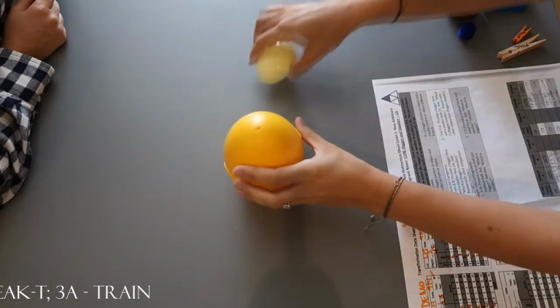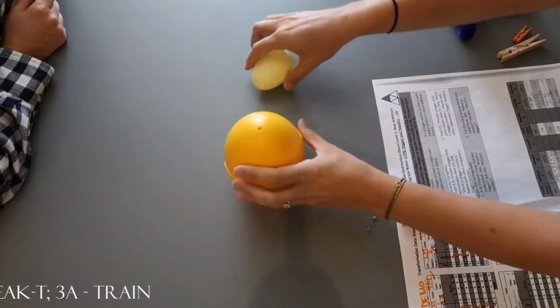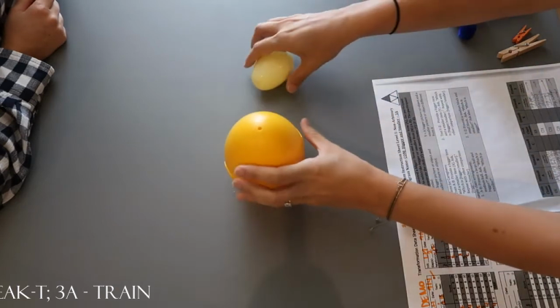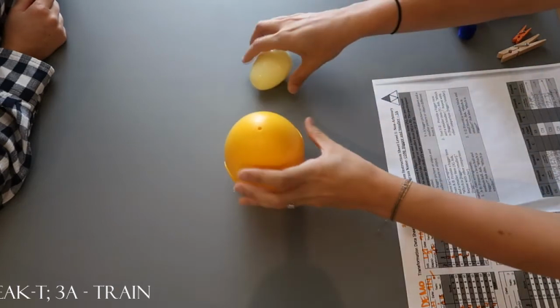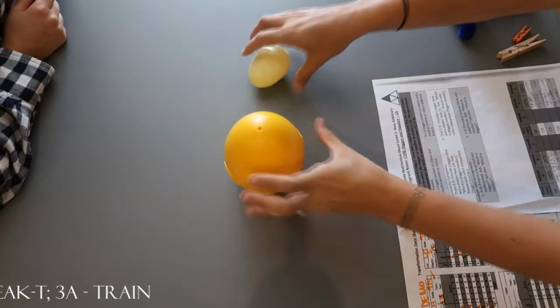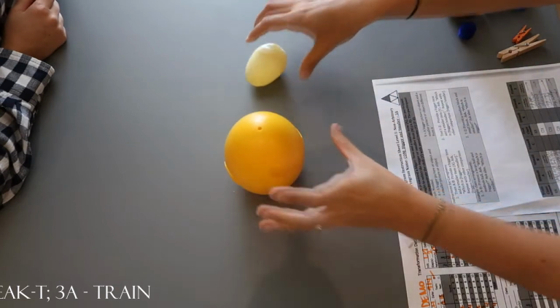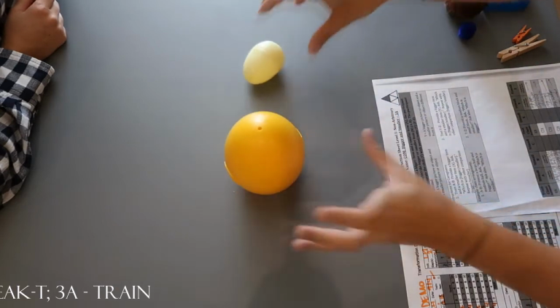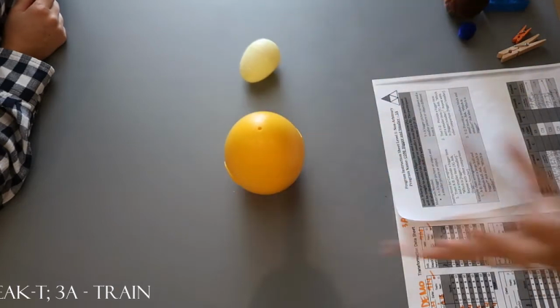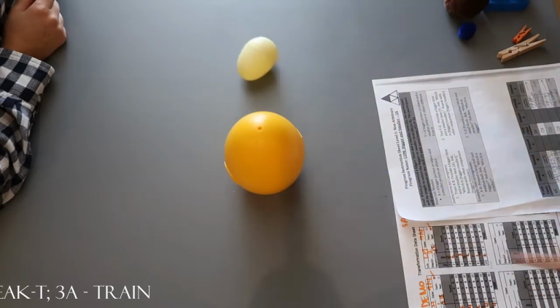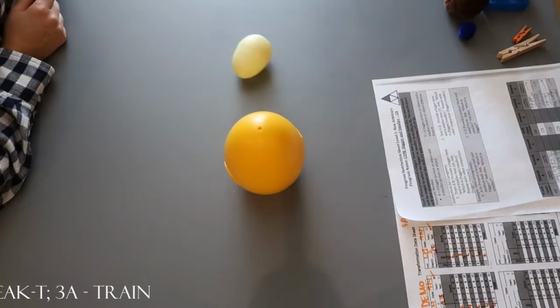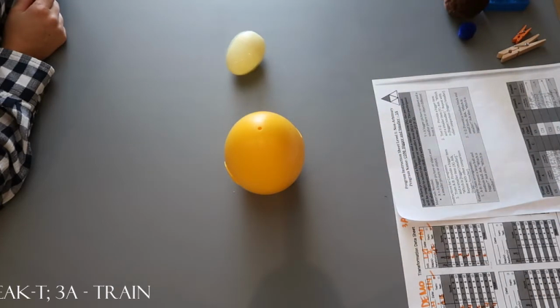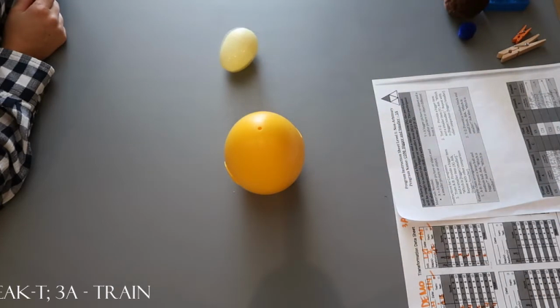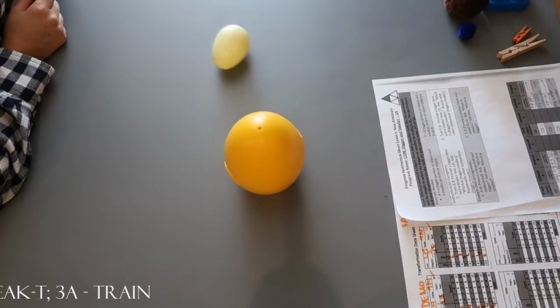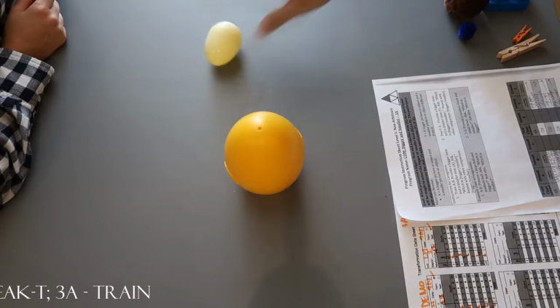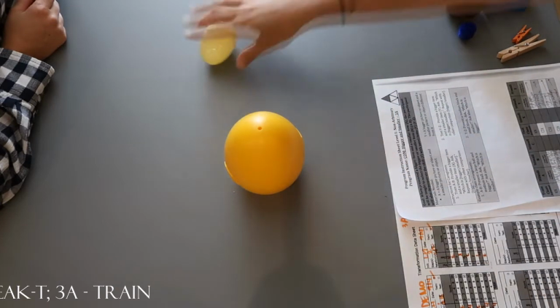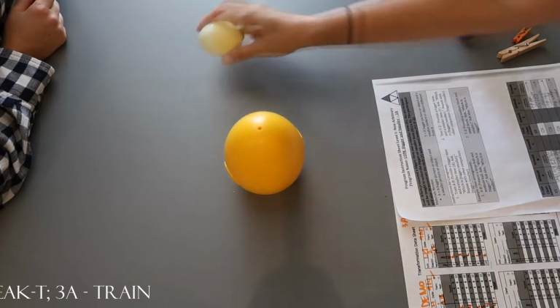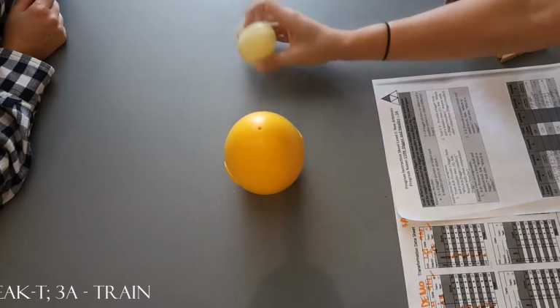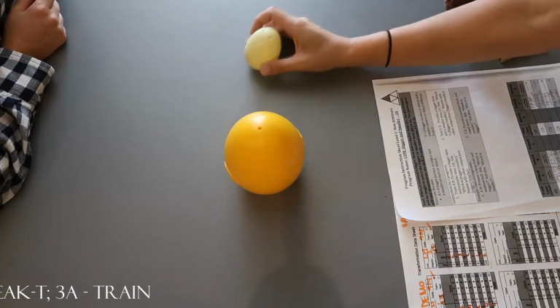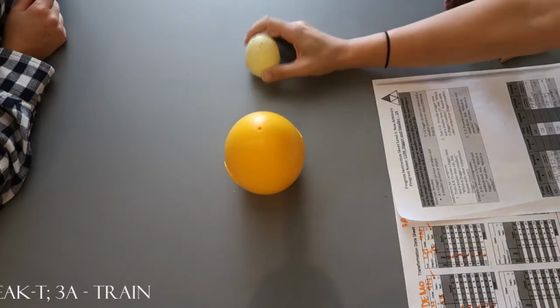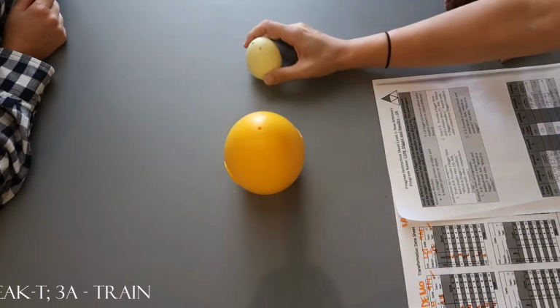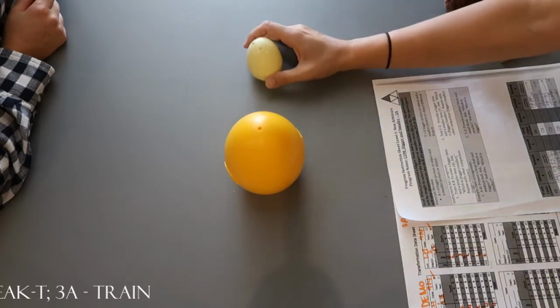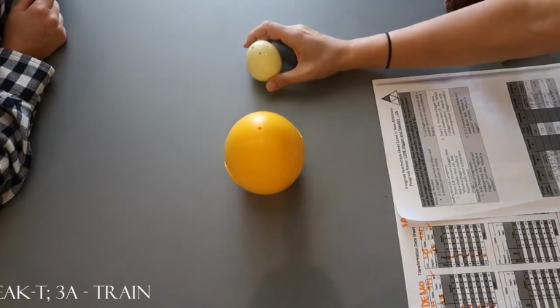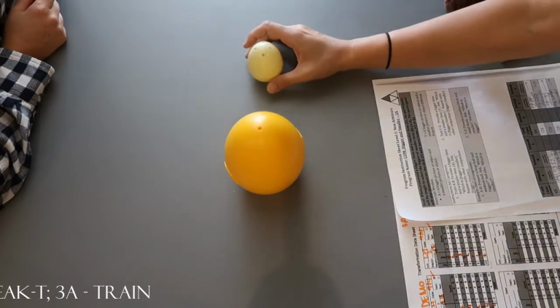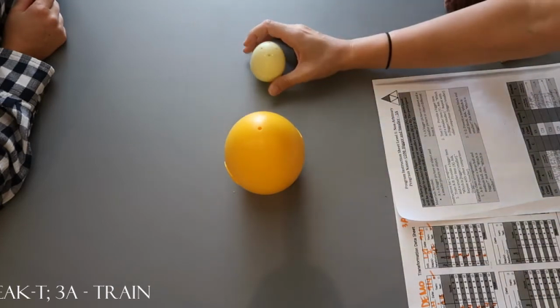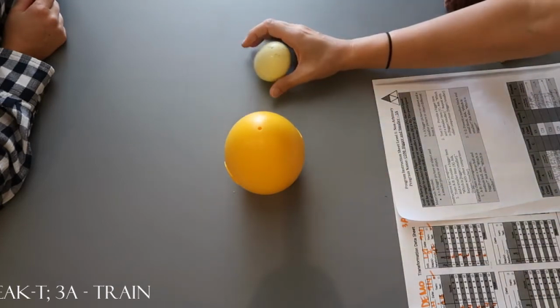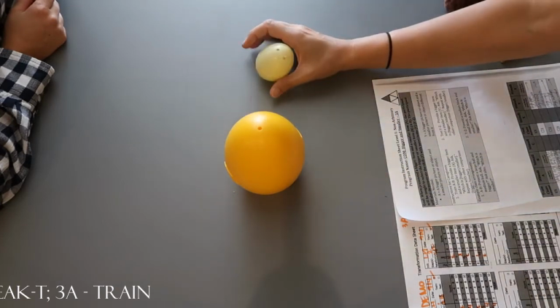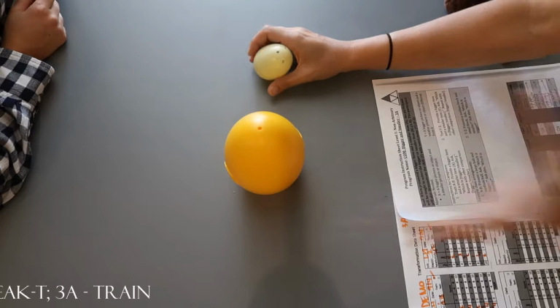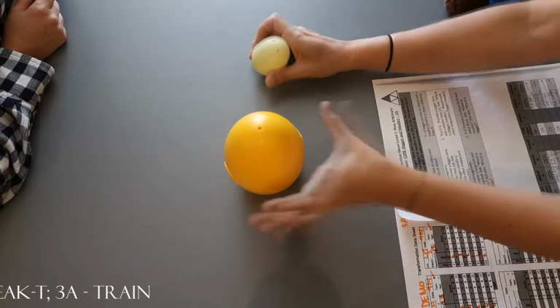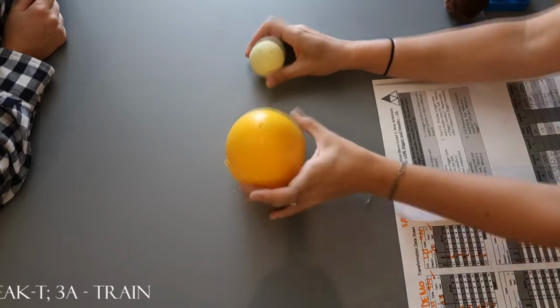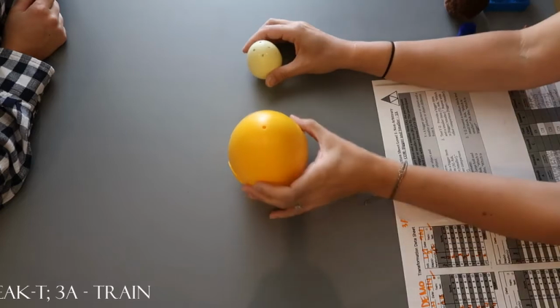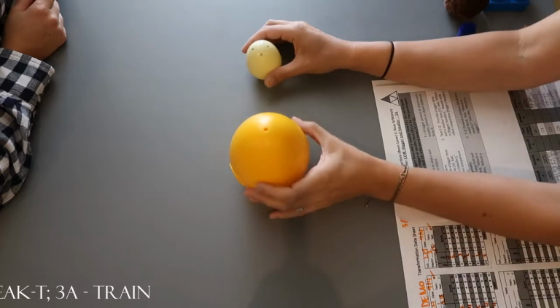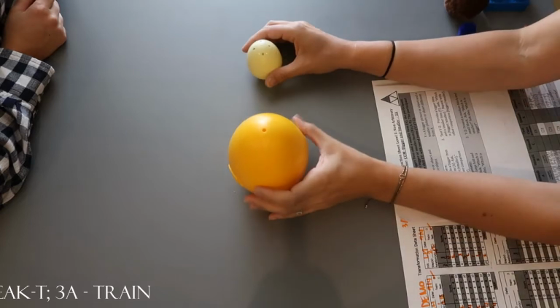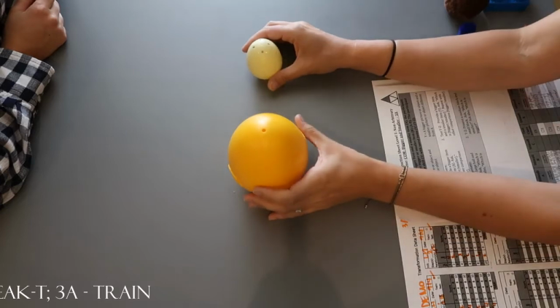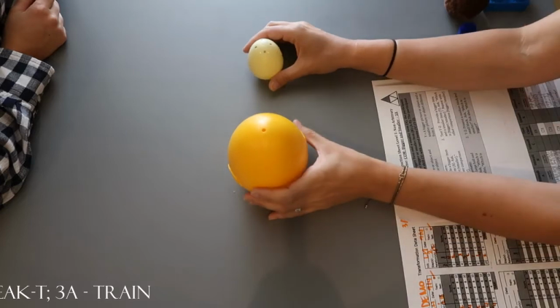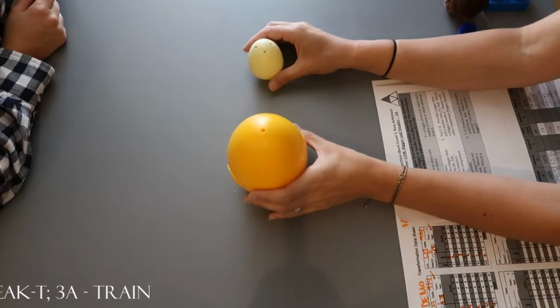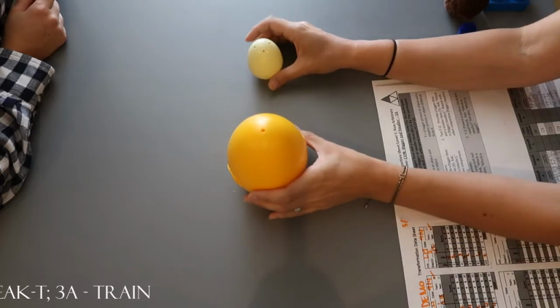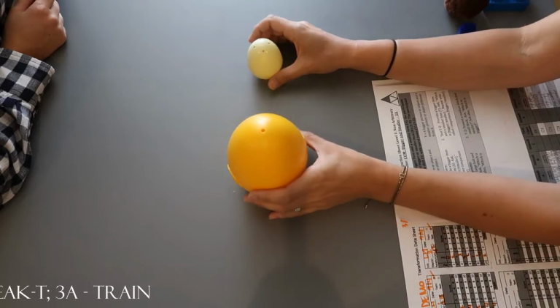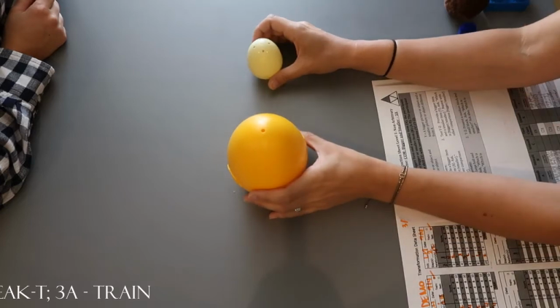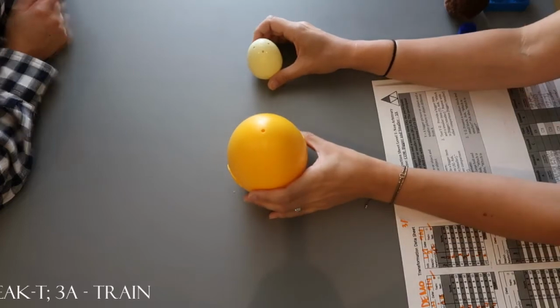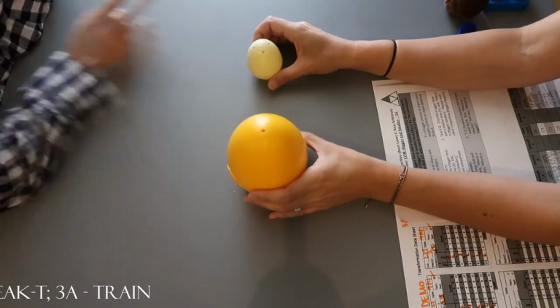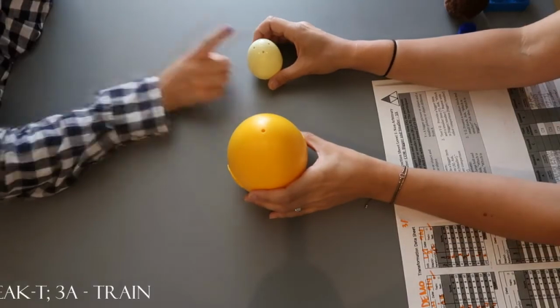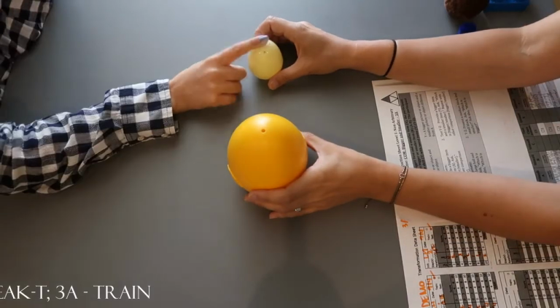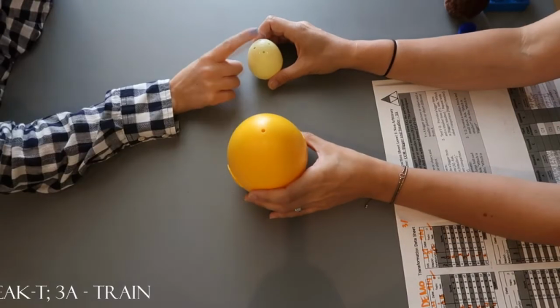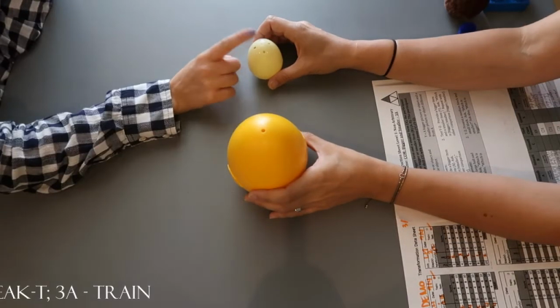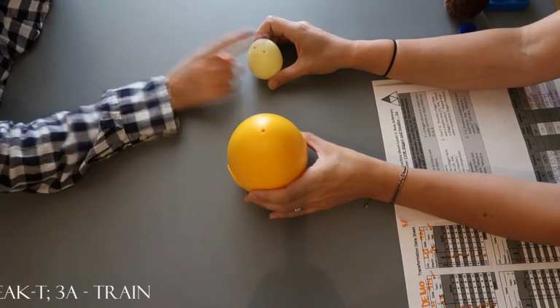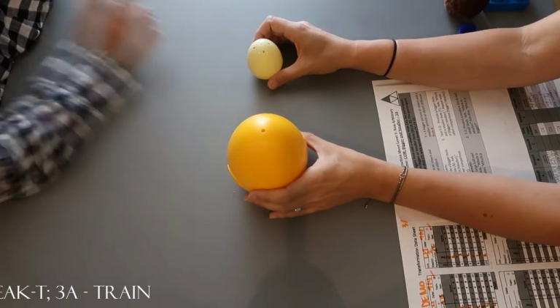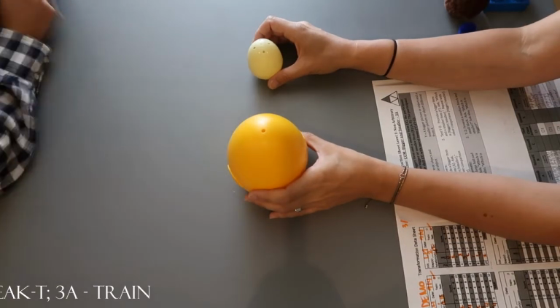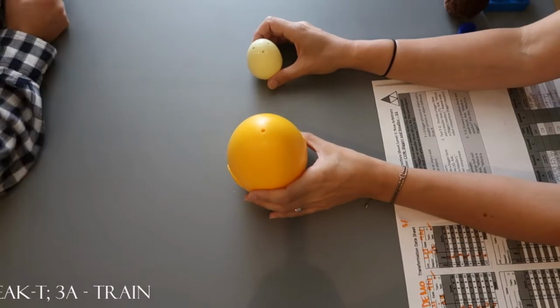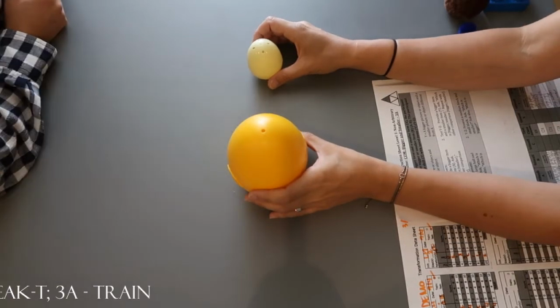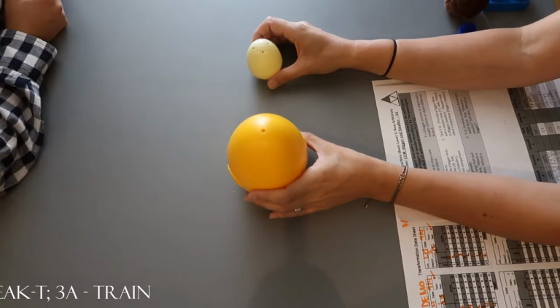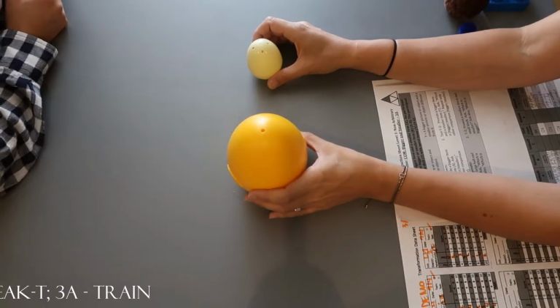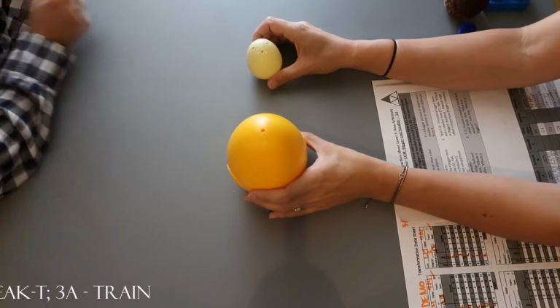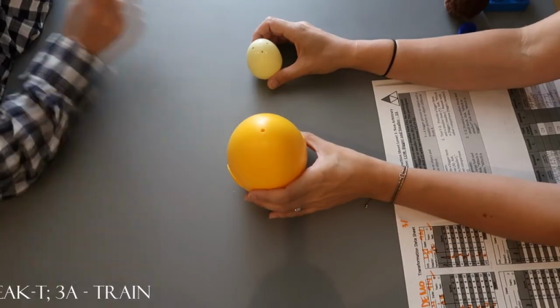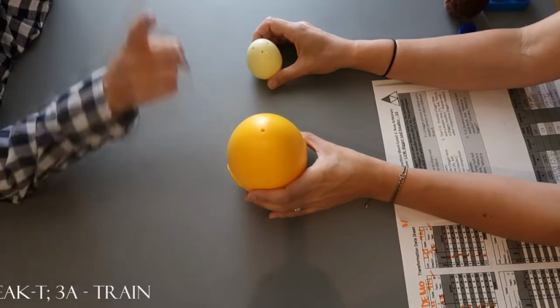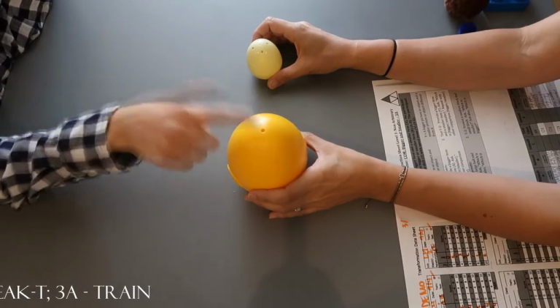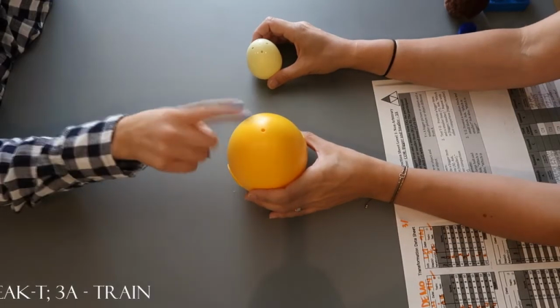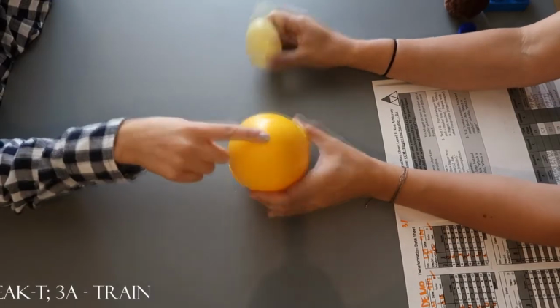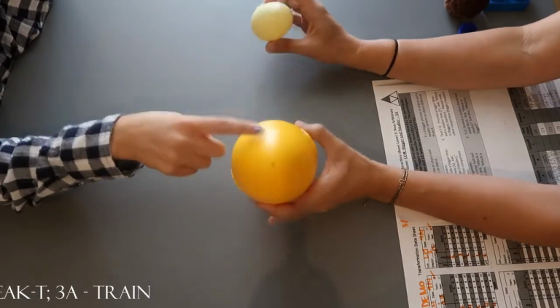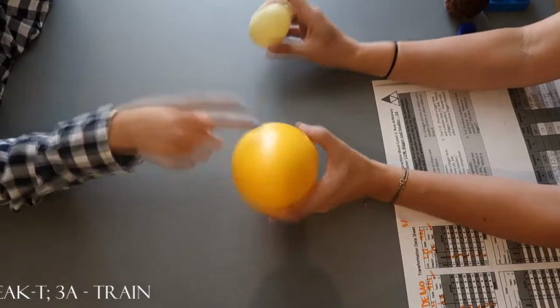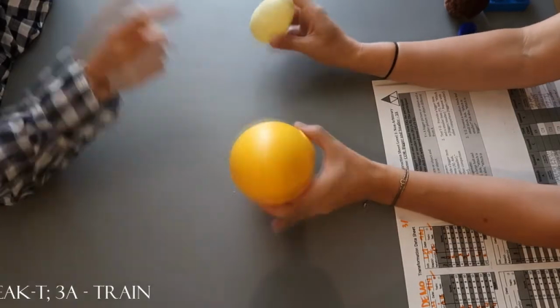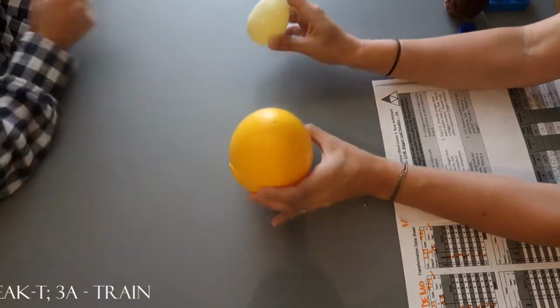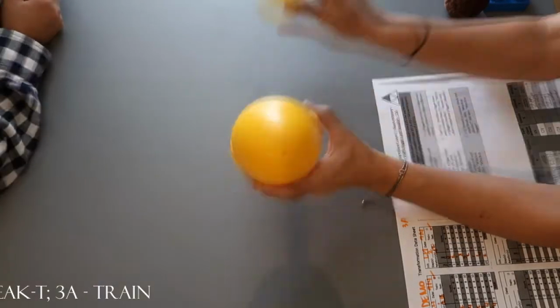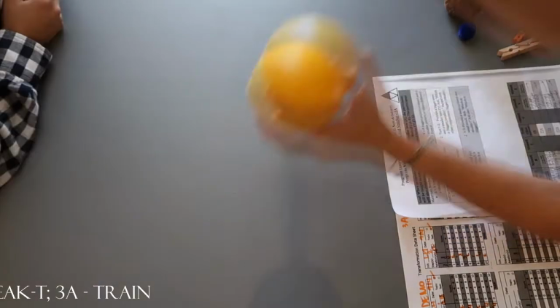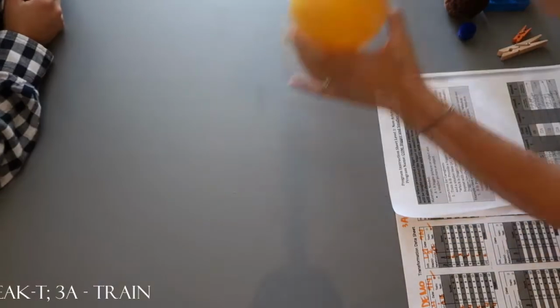Which one is smaller? Good. Which one's bigger? Awesome job.